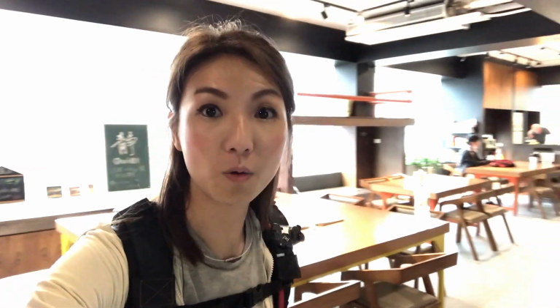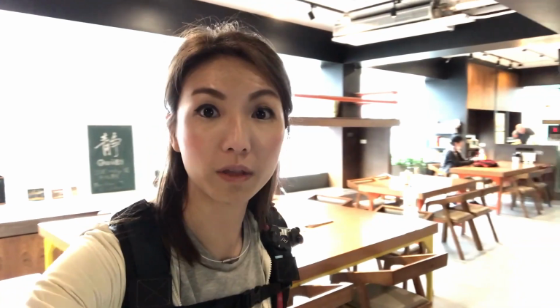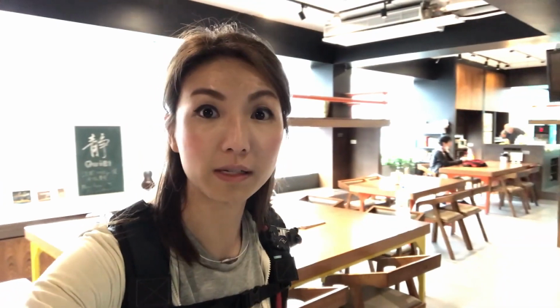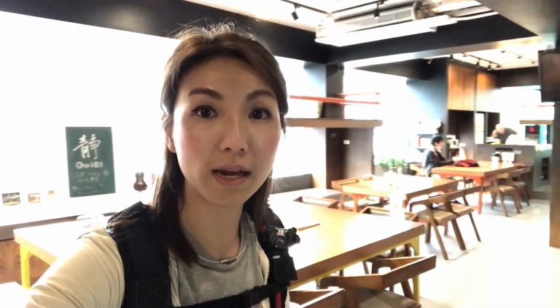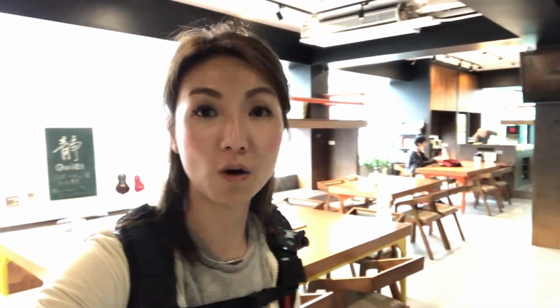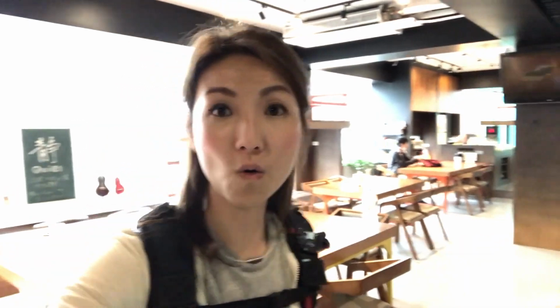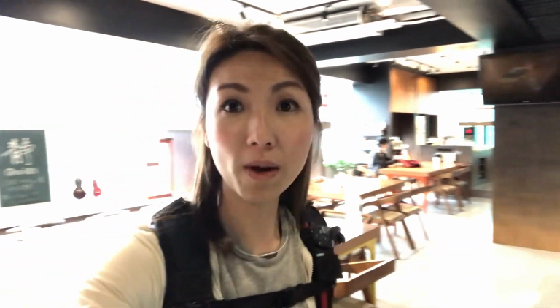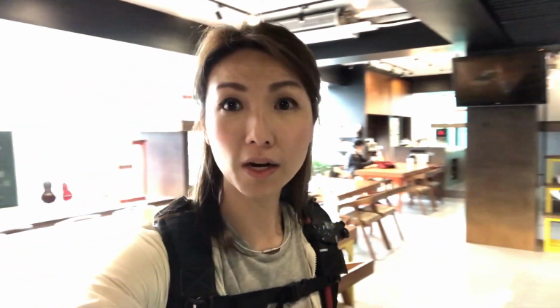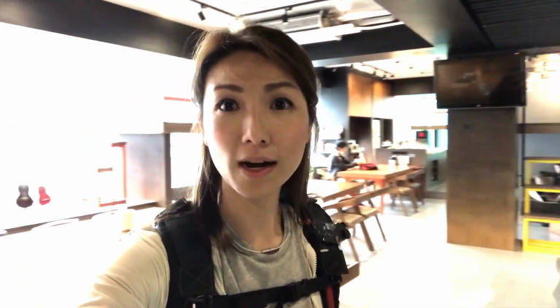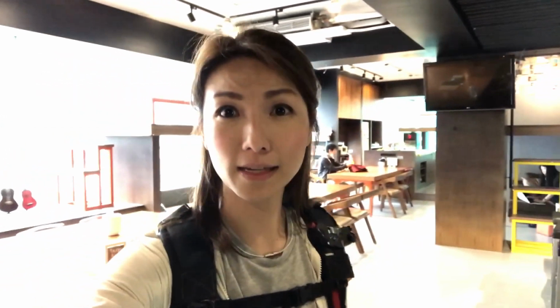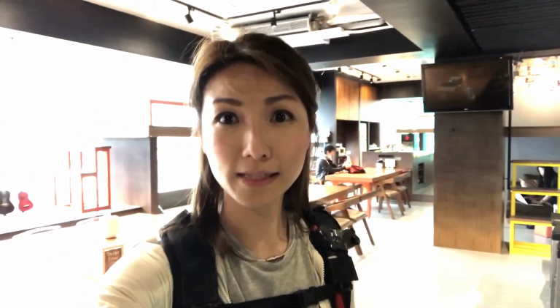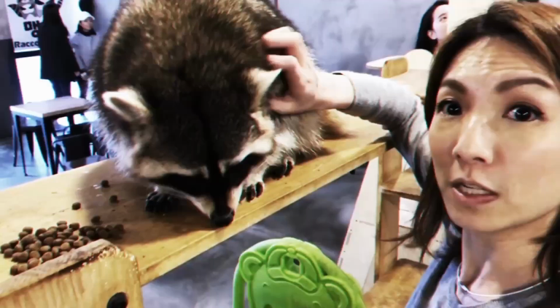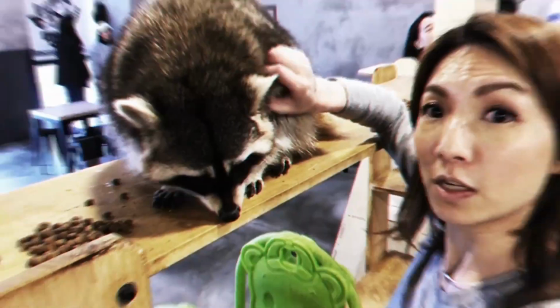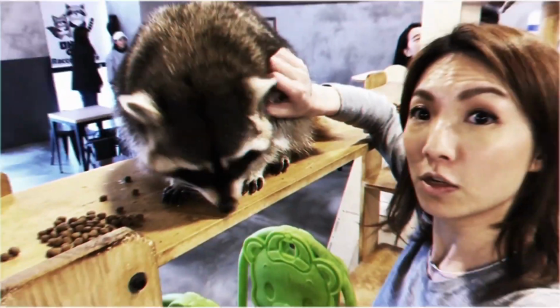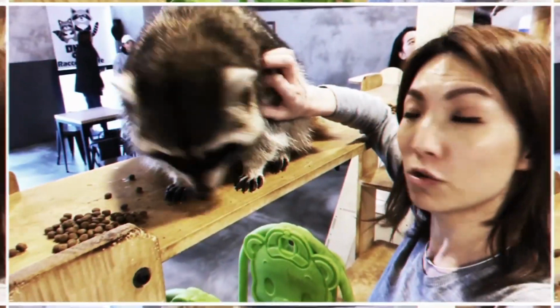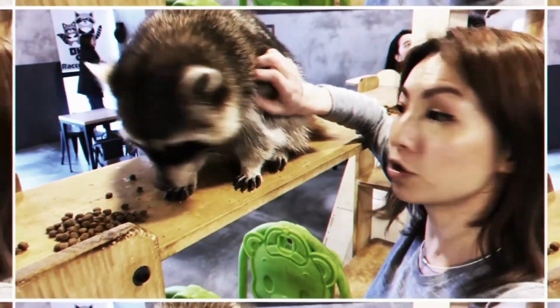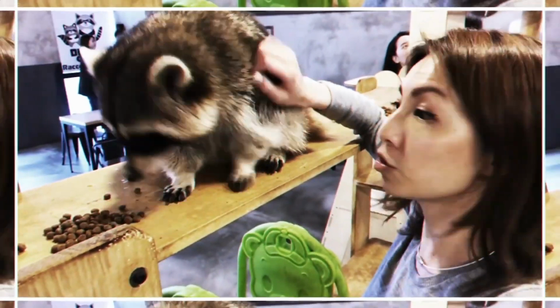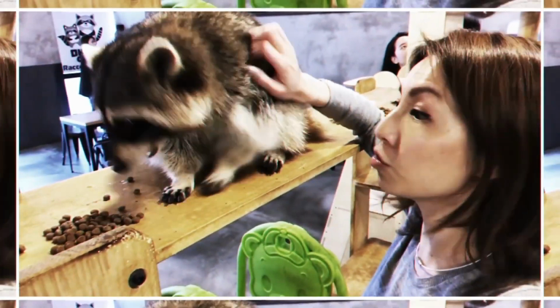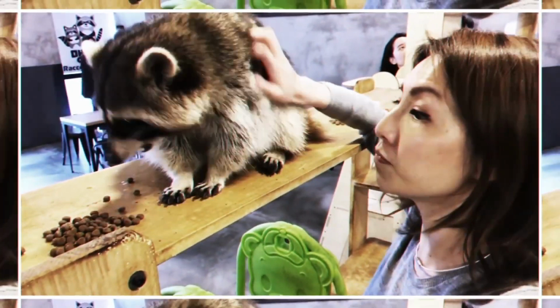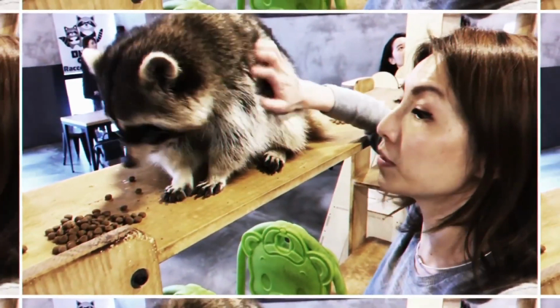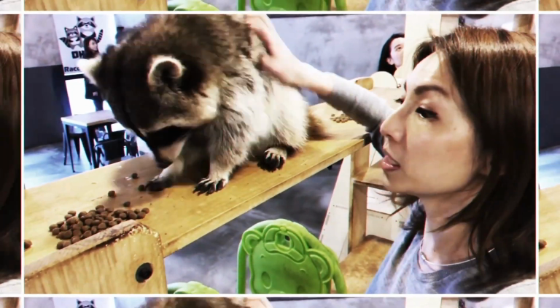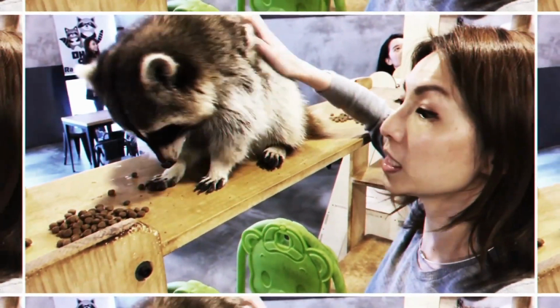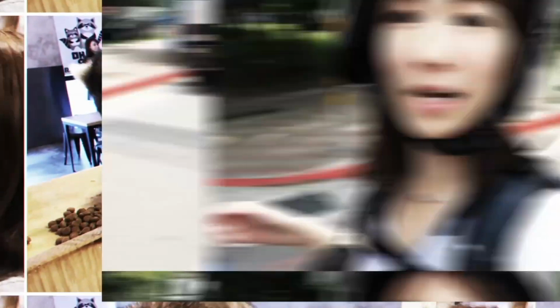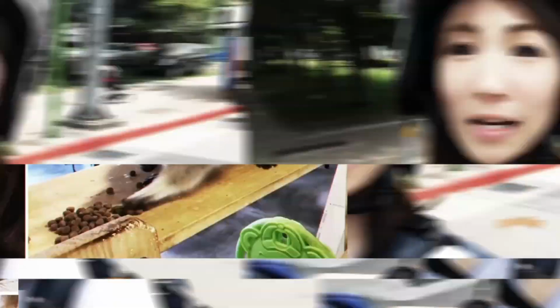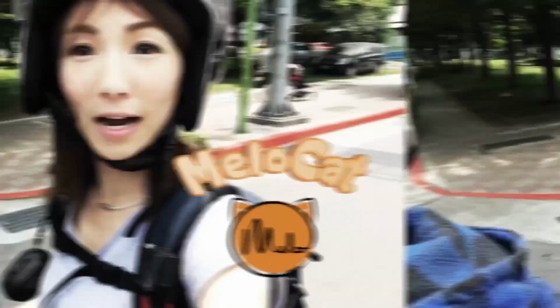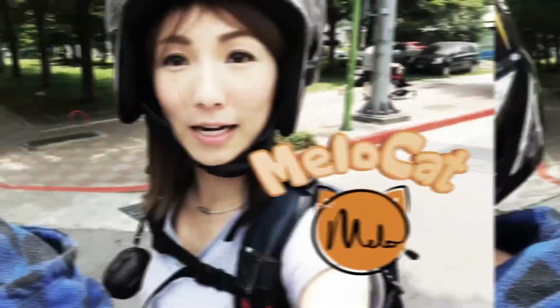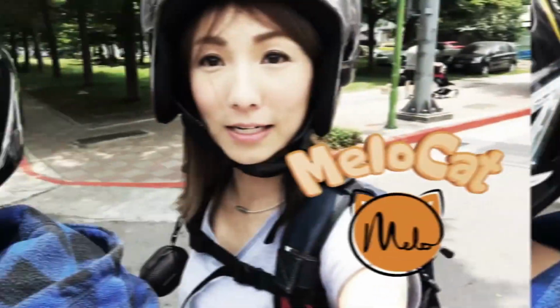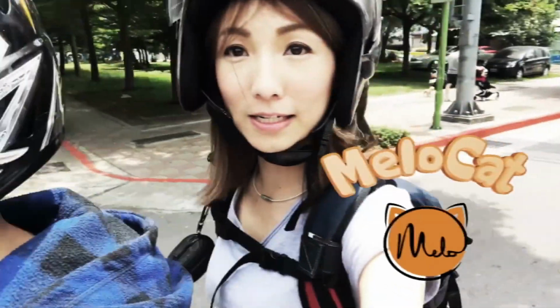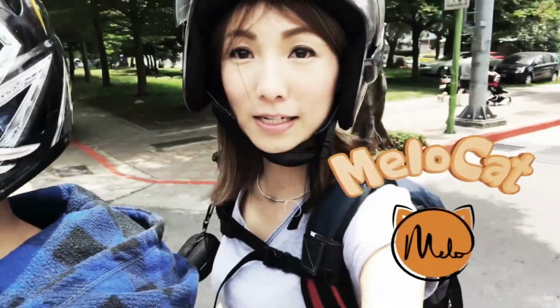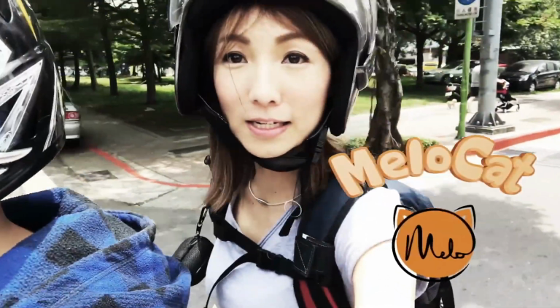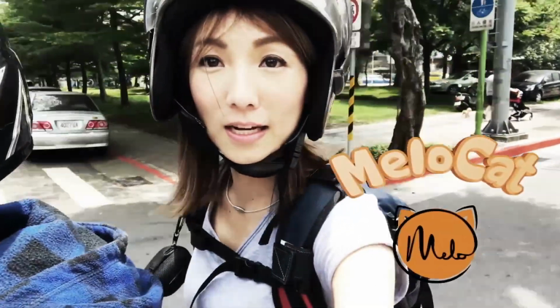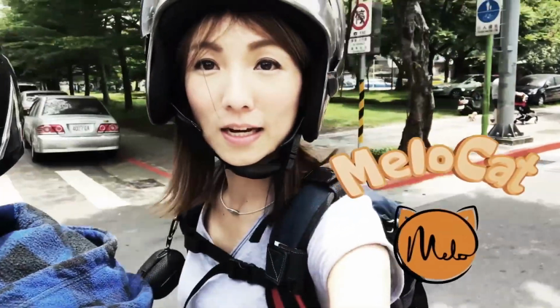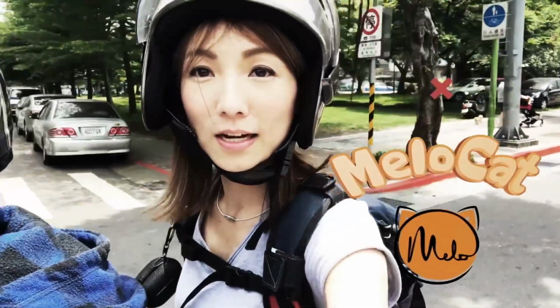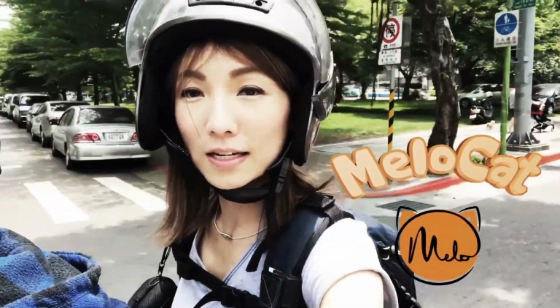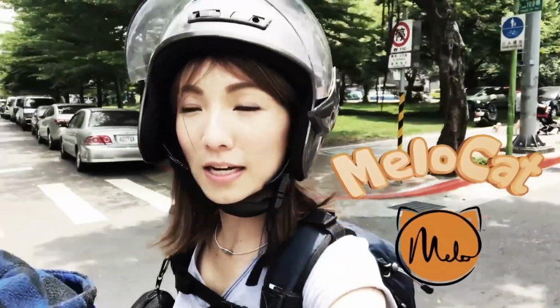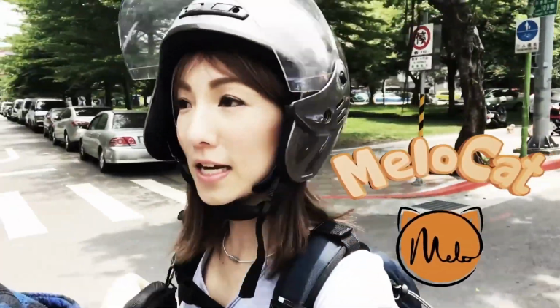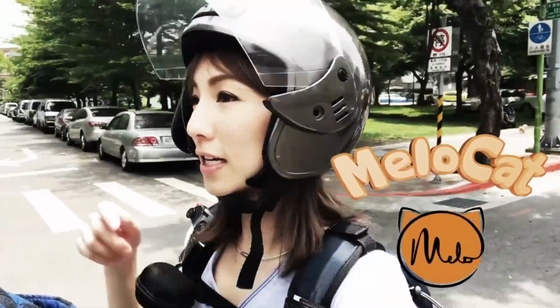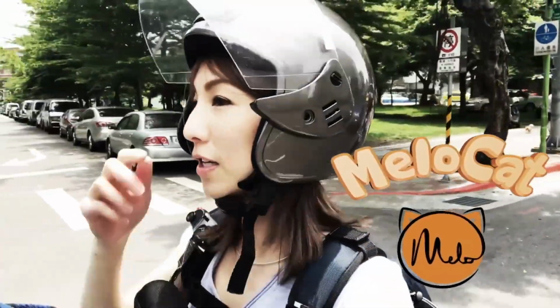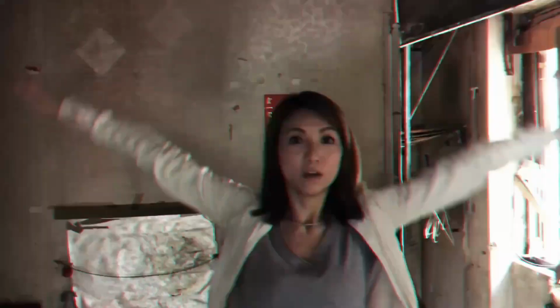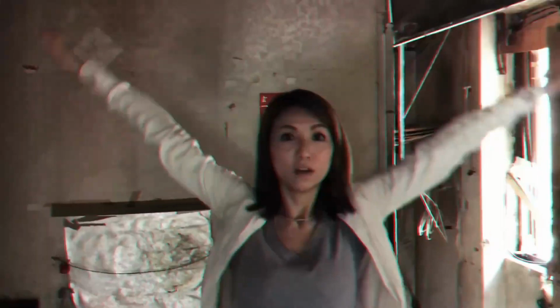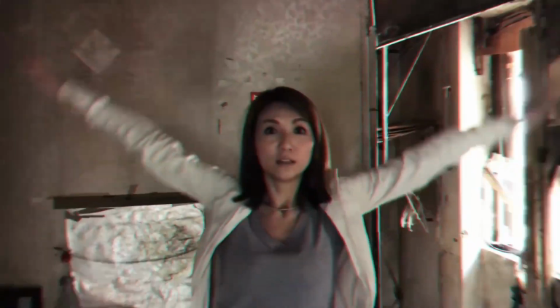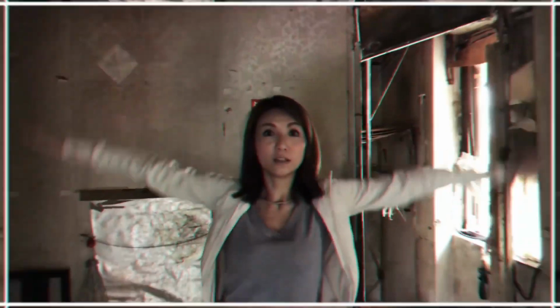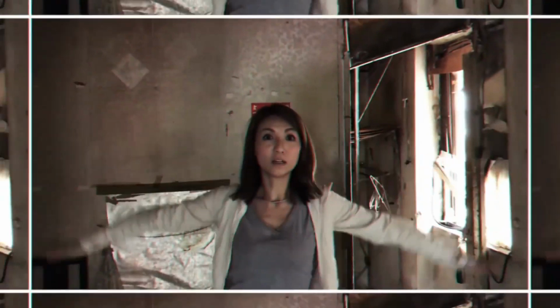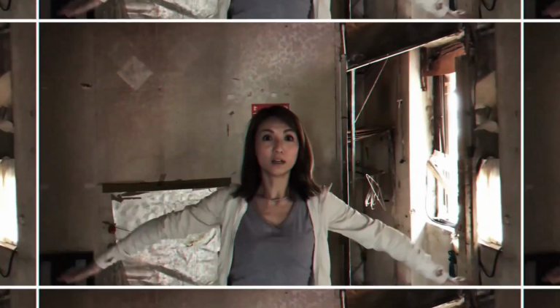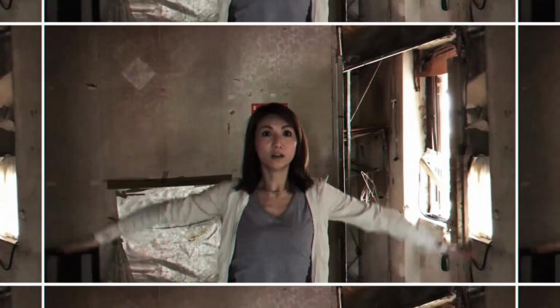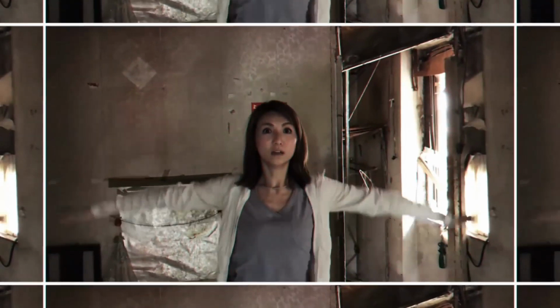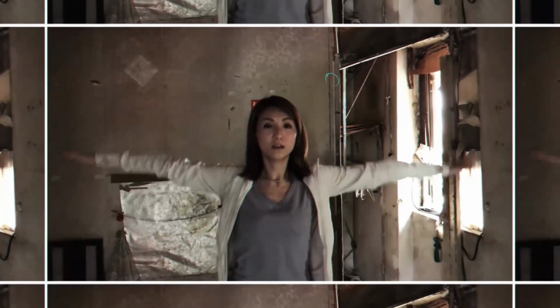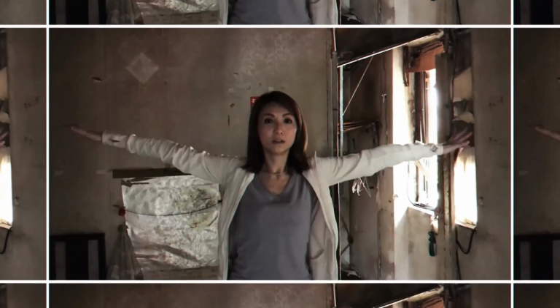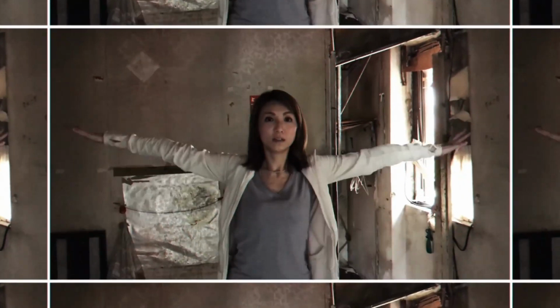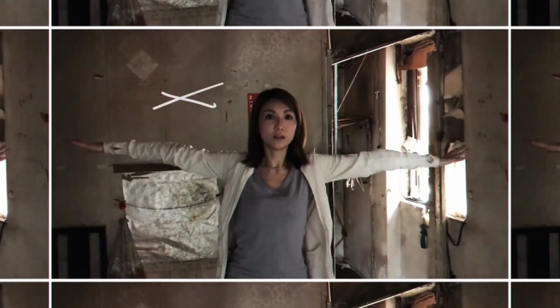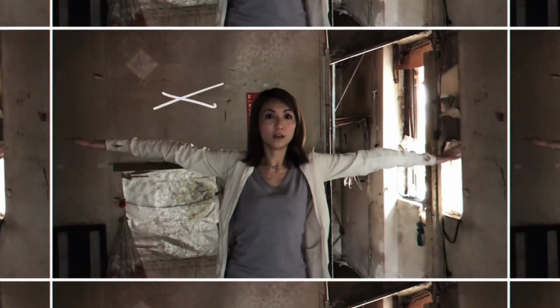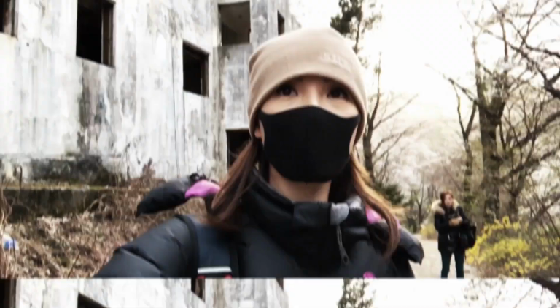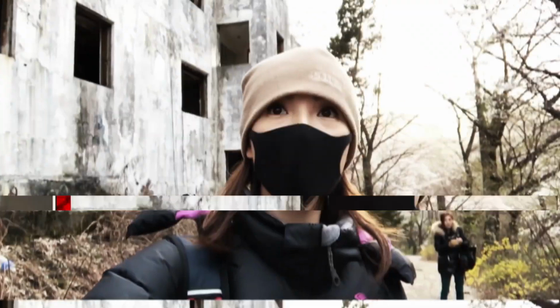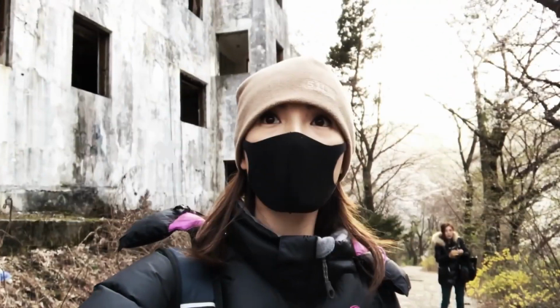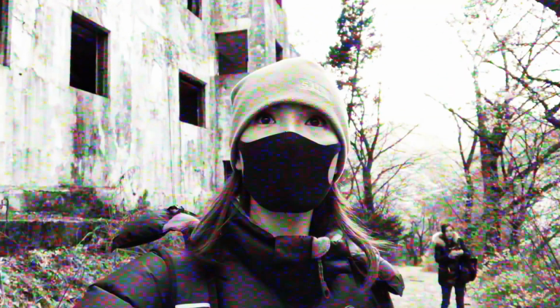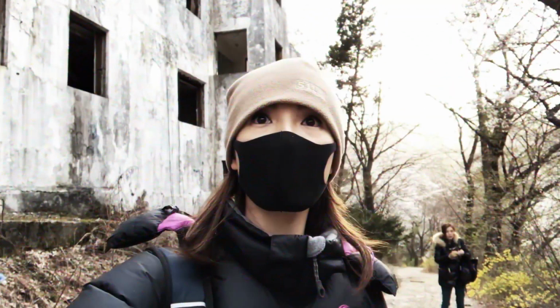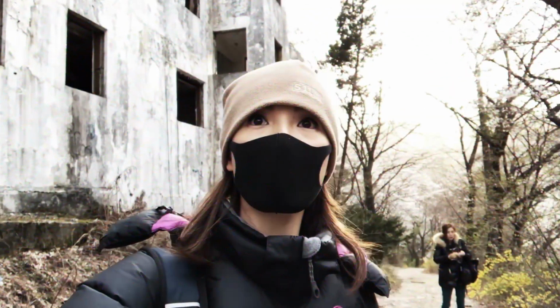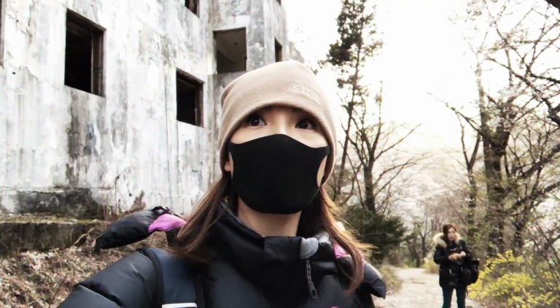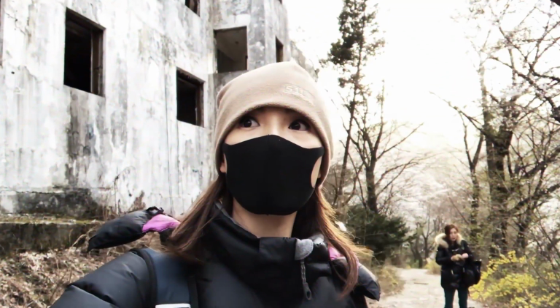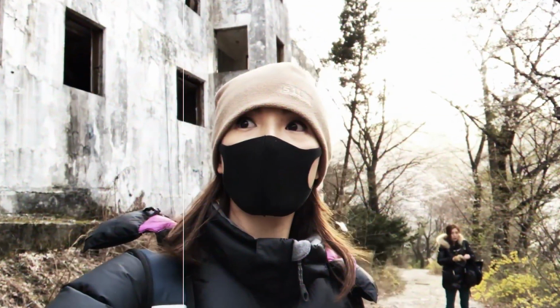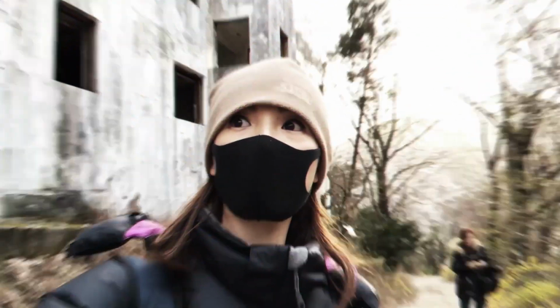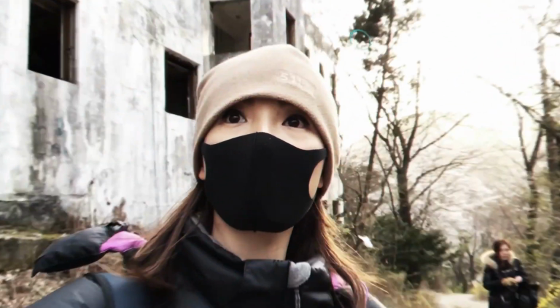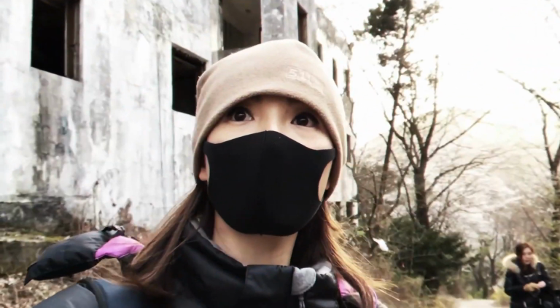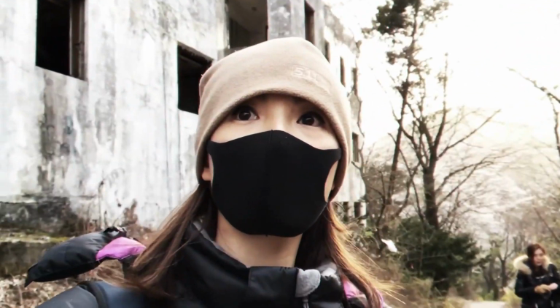Hey, it's Mella Cat! If you're into animals, budget travel, or even exploration, come into my channel.